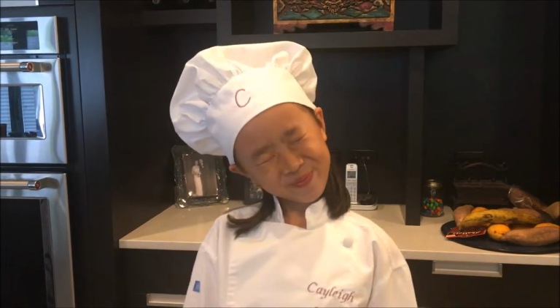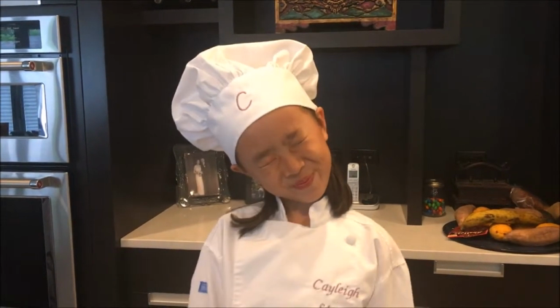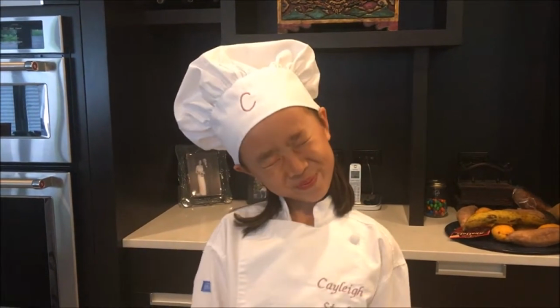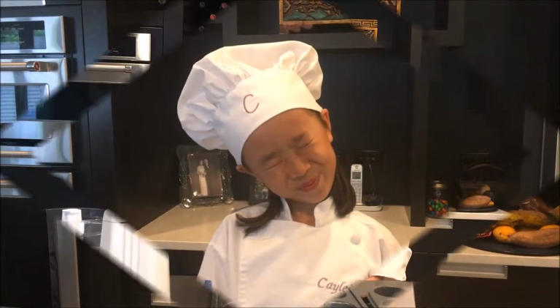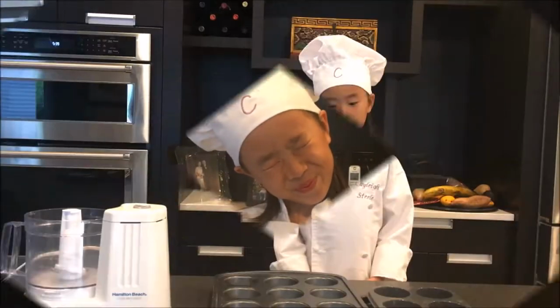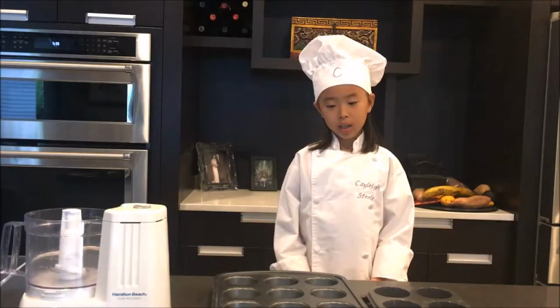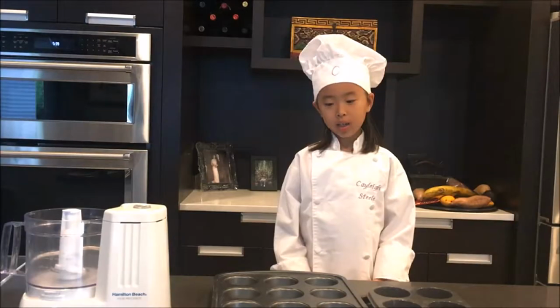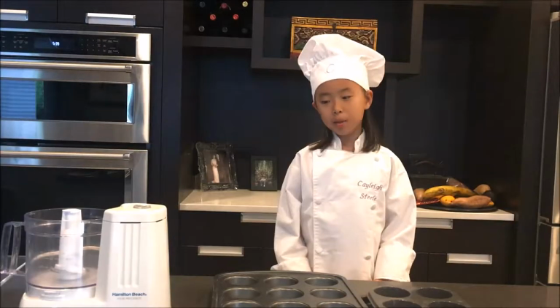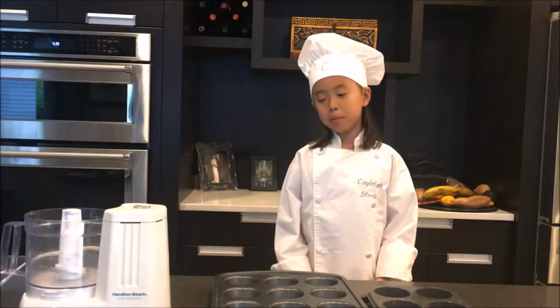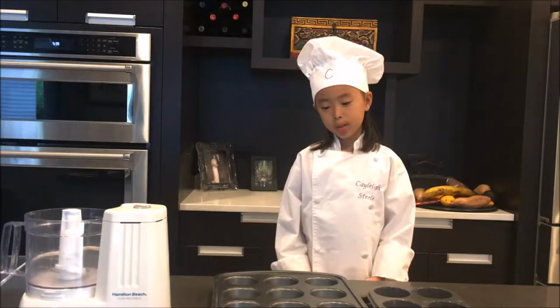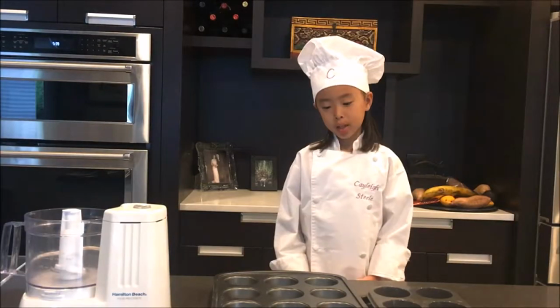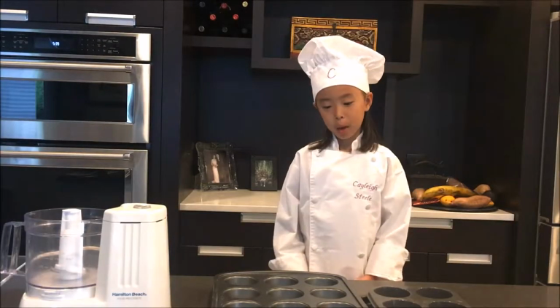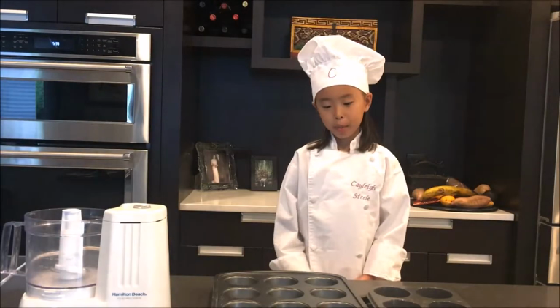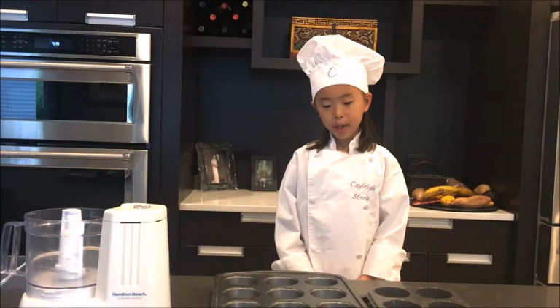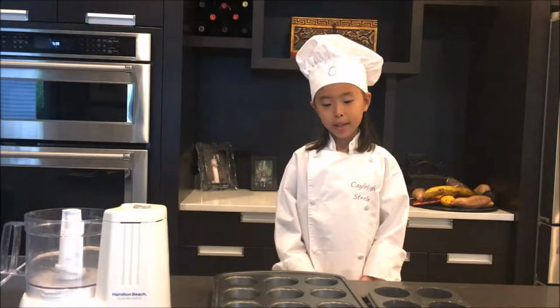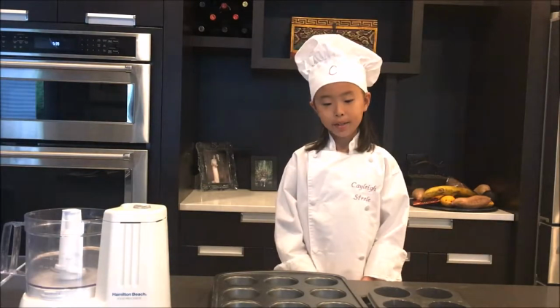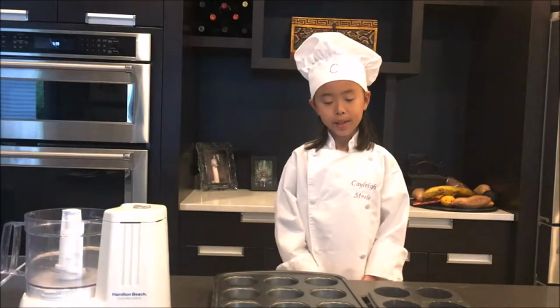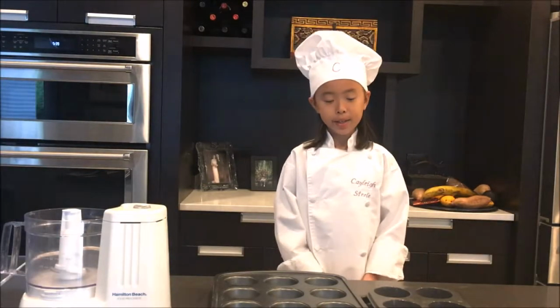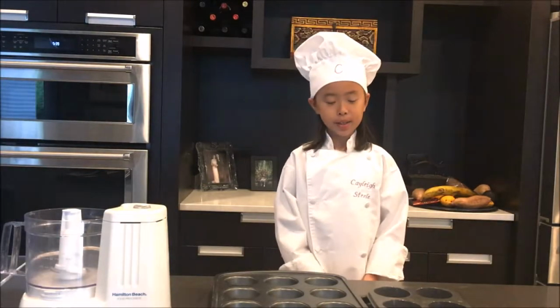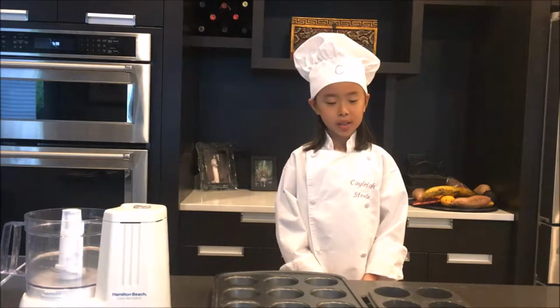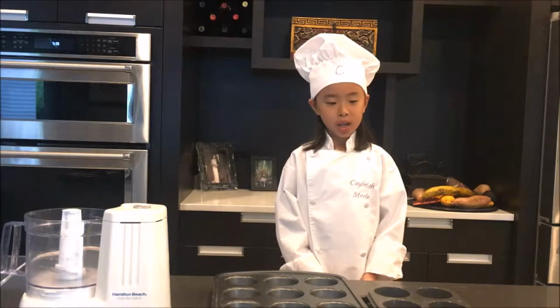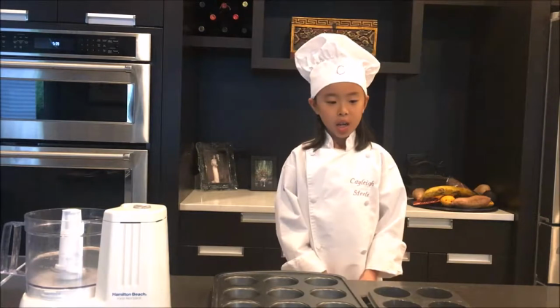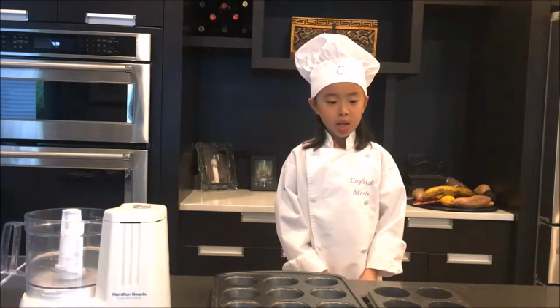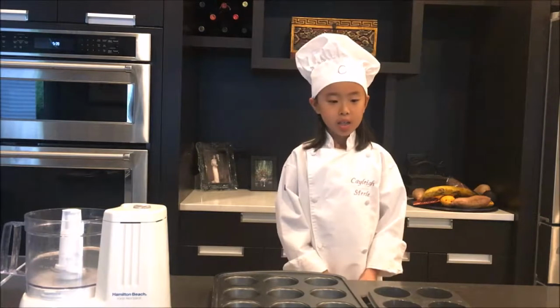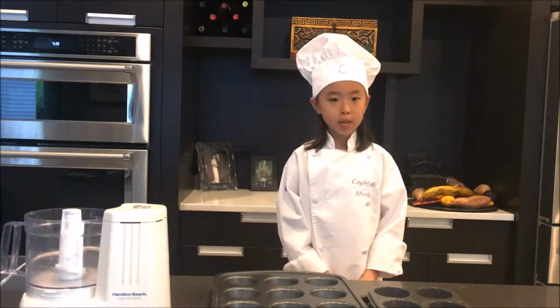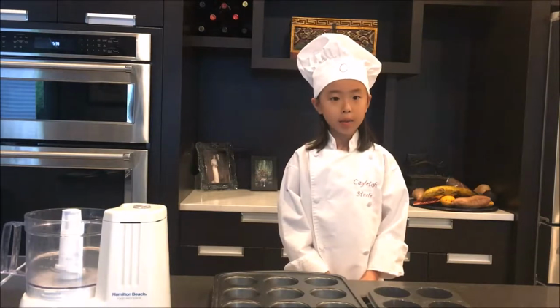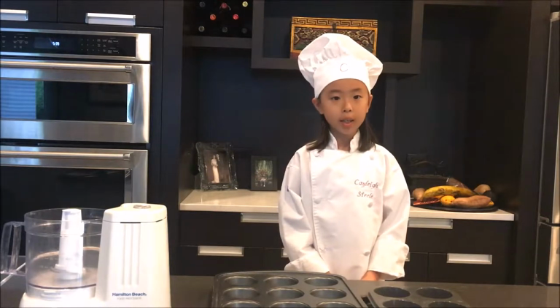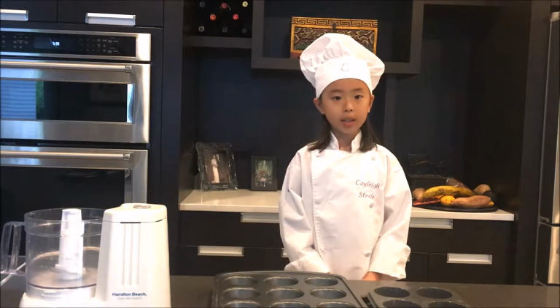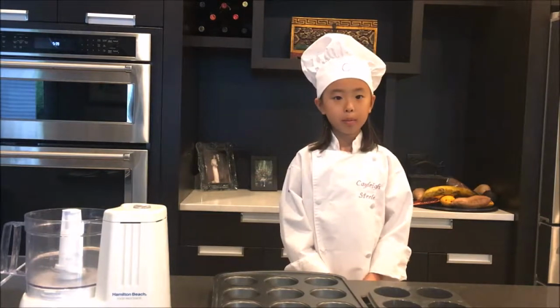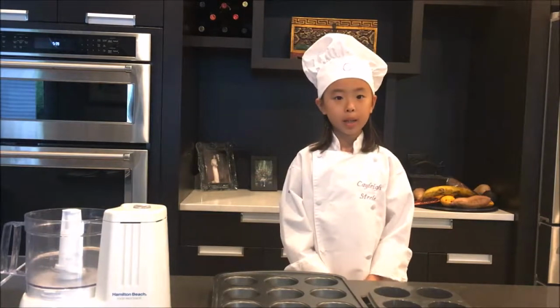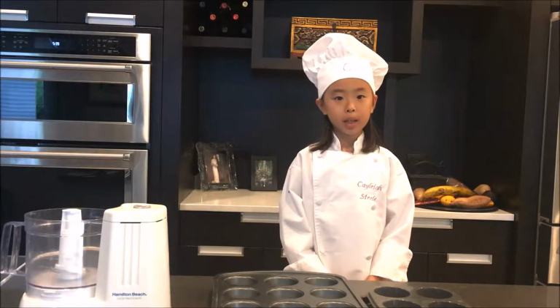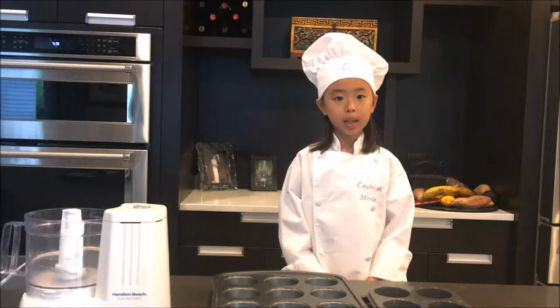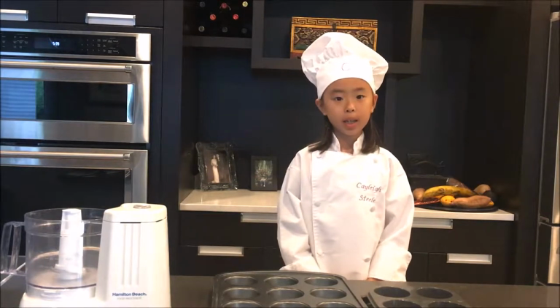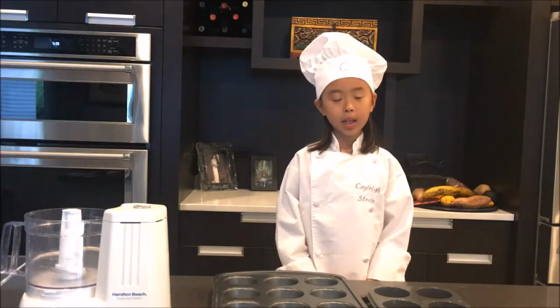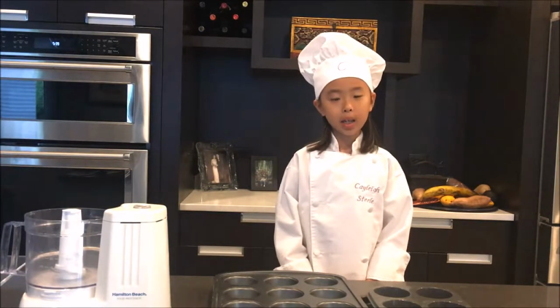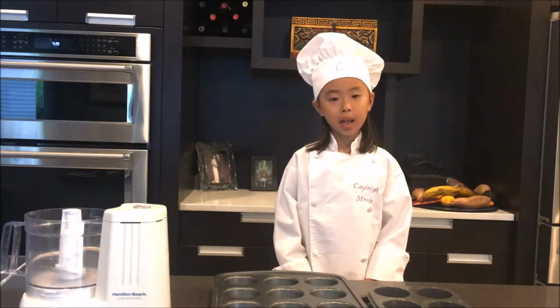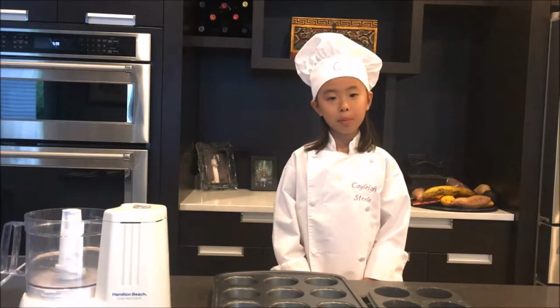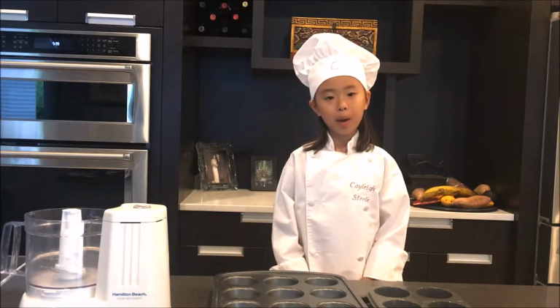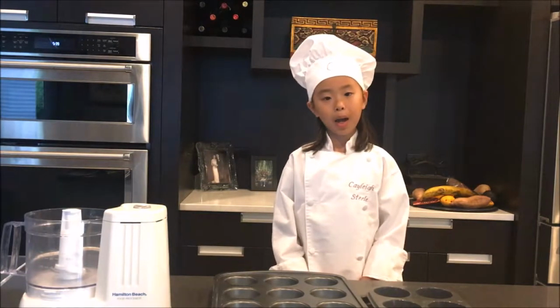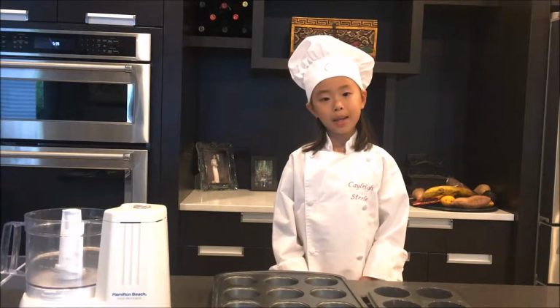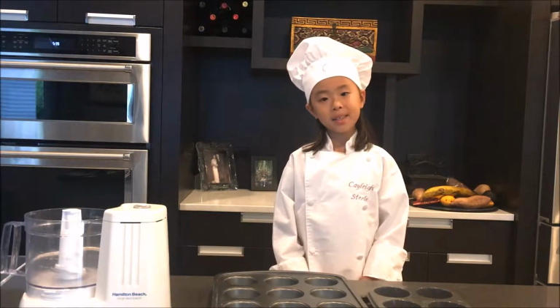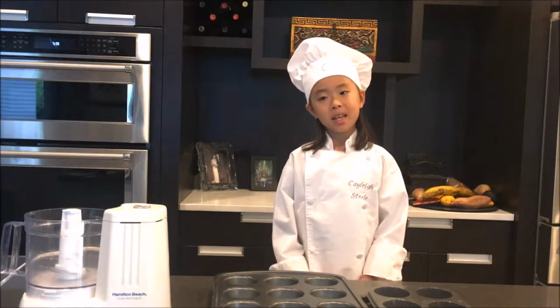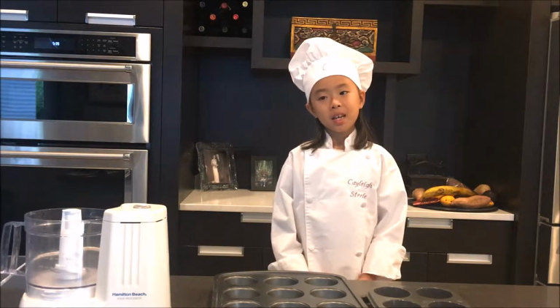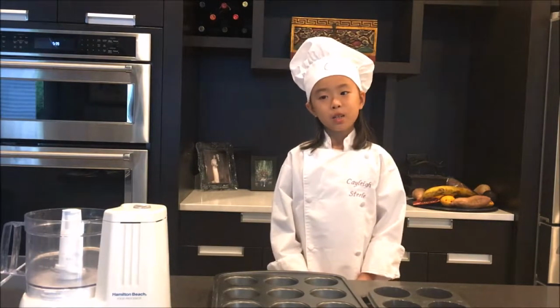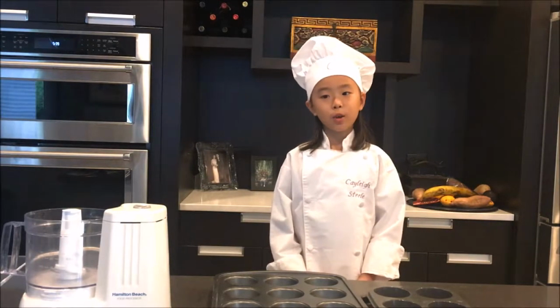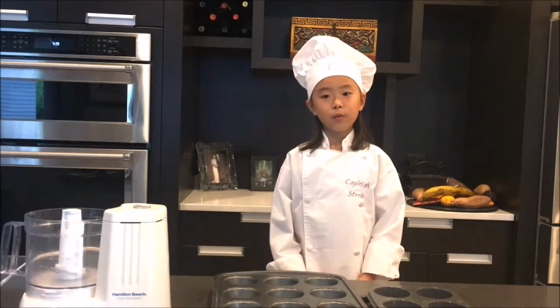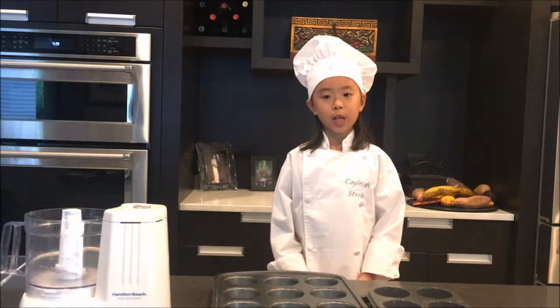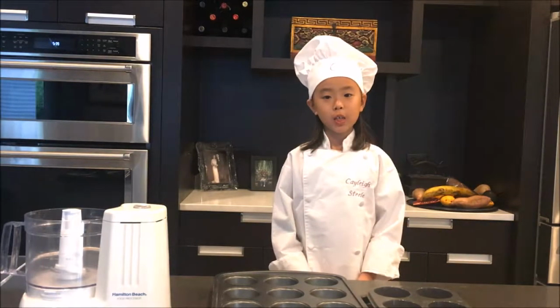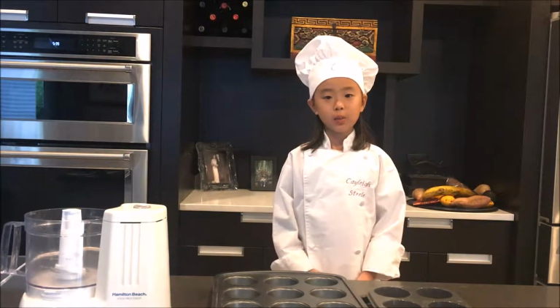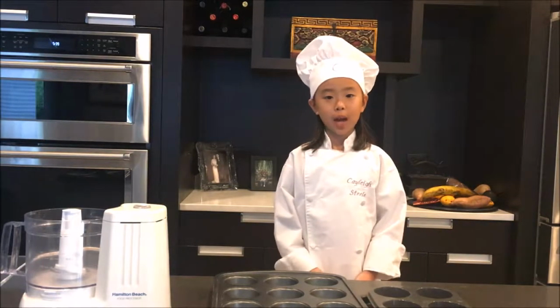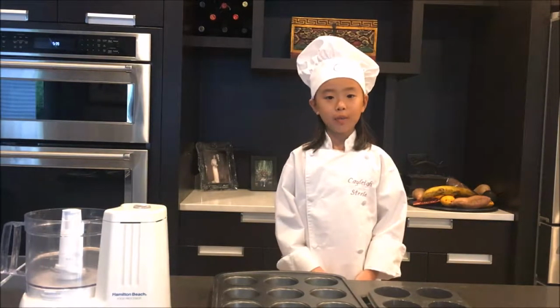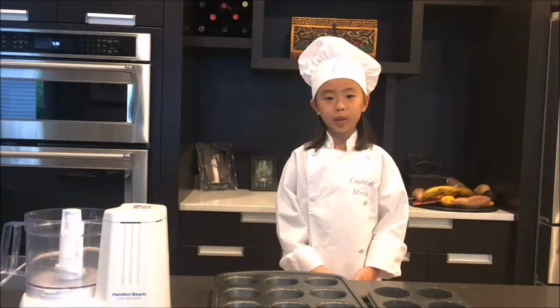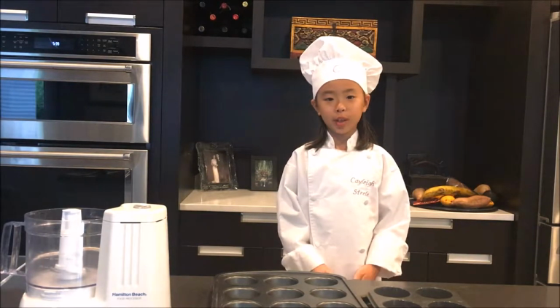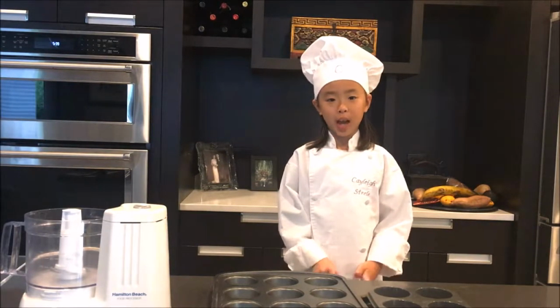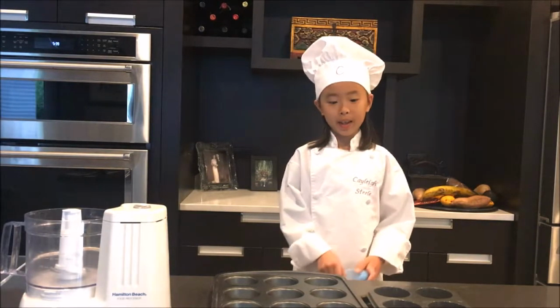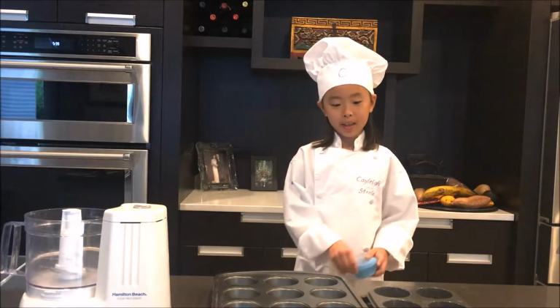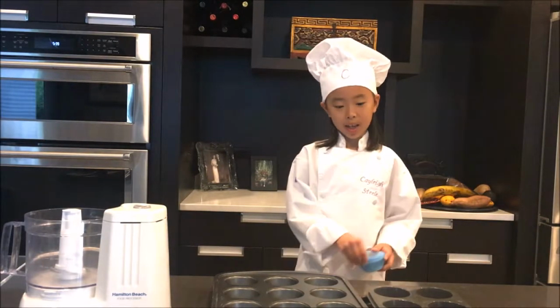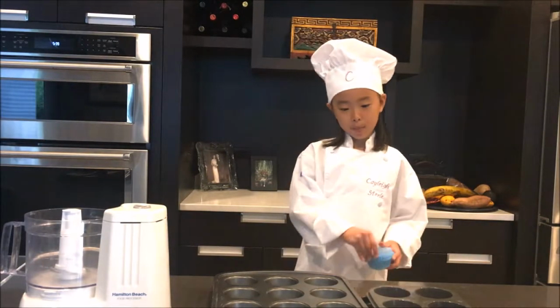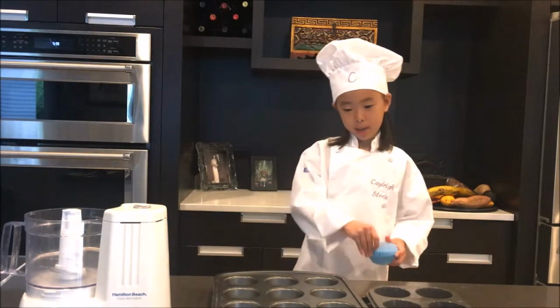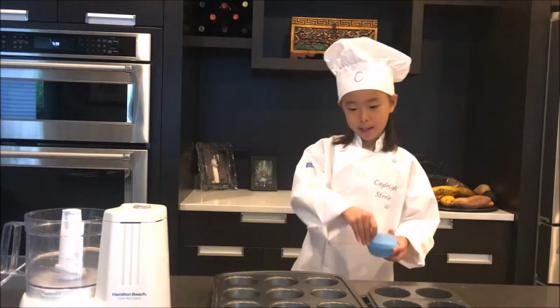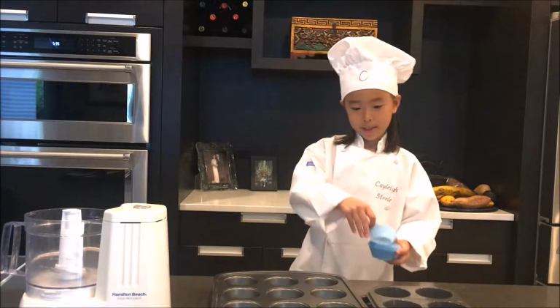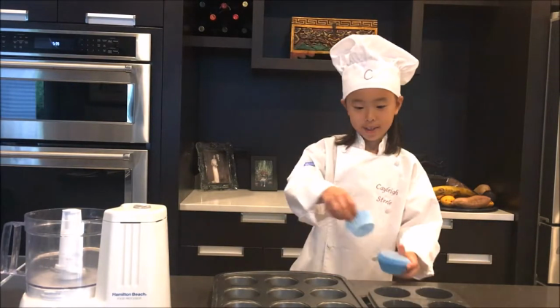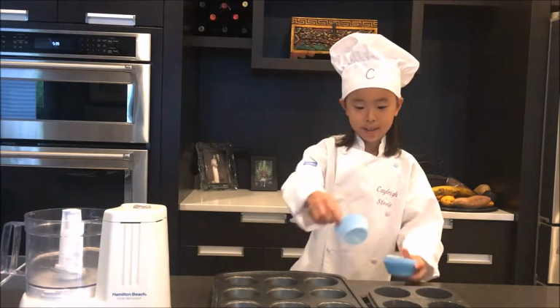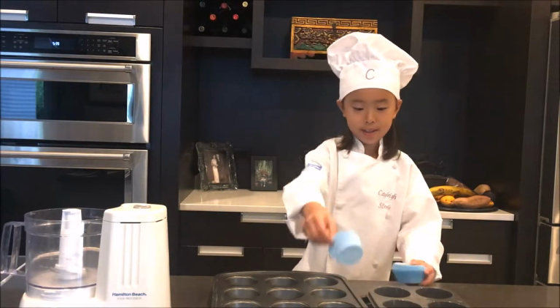We're going to use cupcake pans to make the mini key lime pies, so first we have to line the cupcake pans.